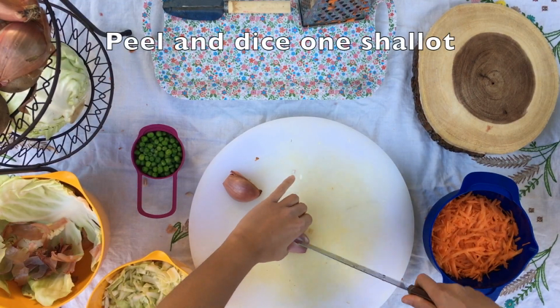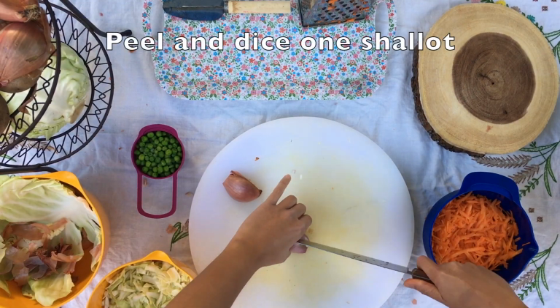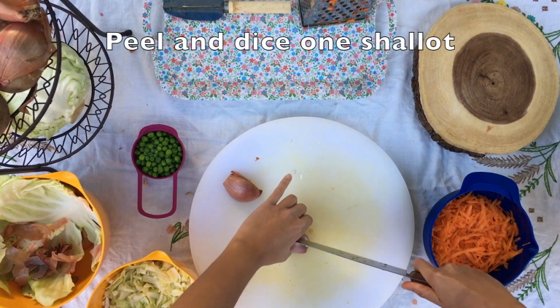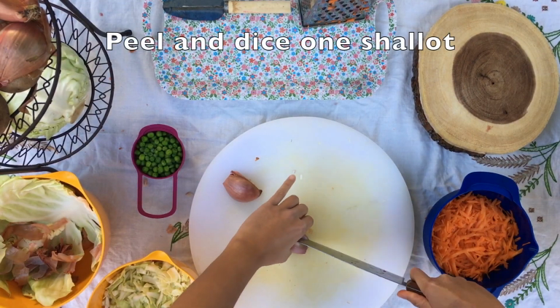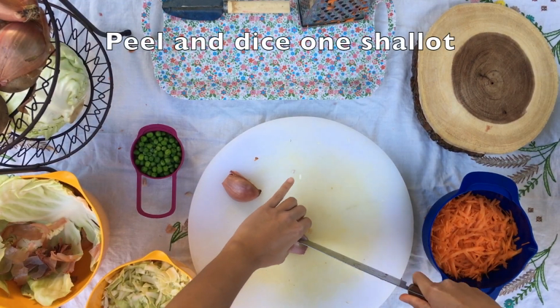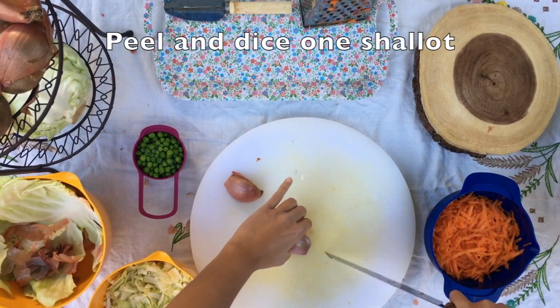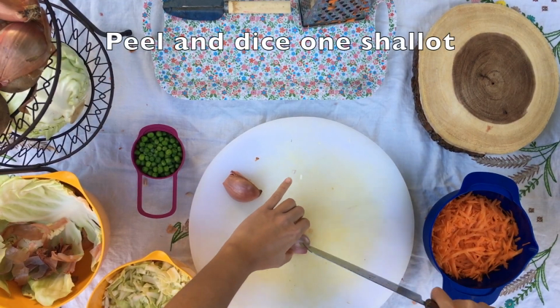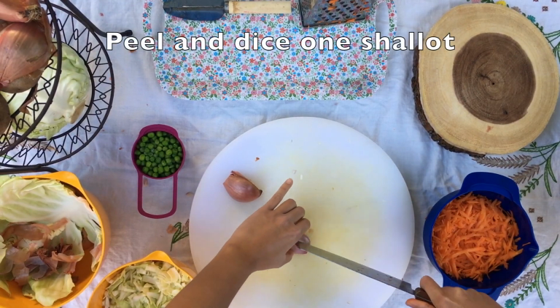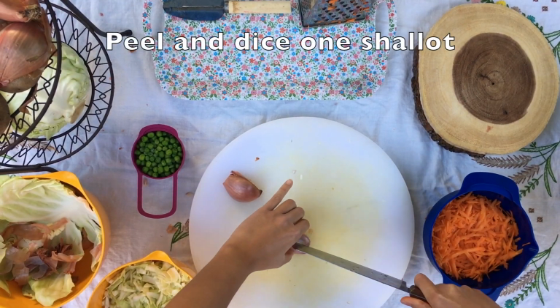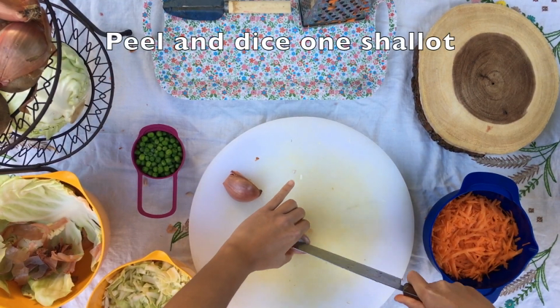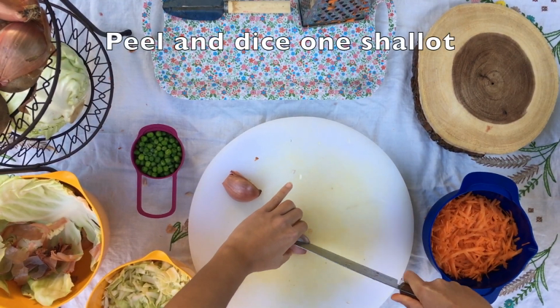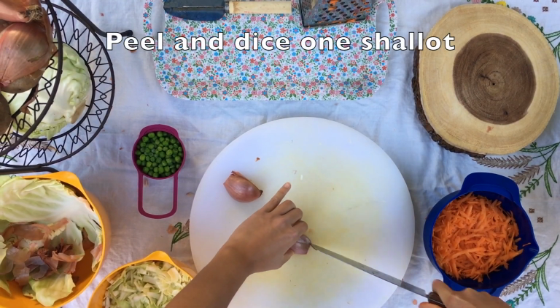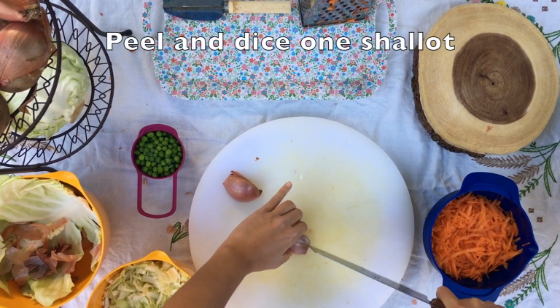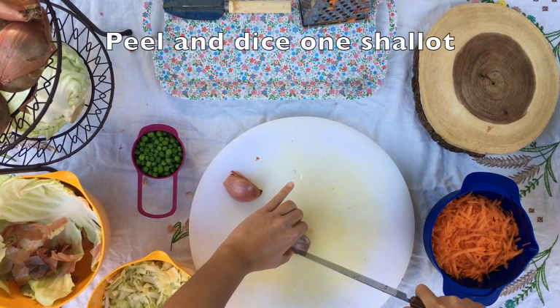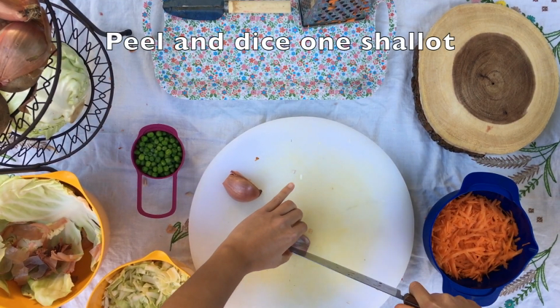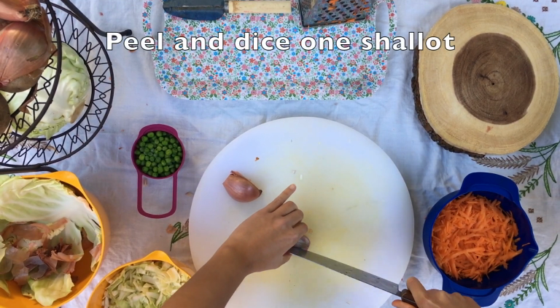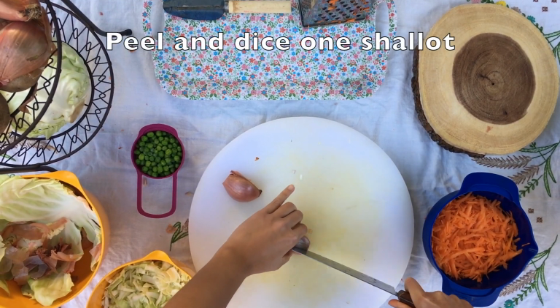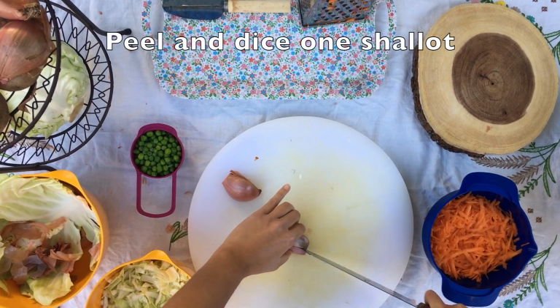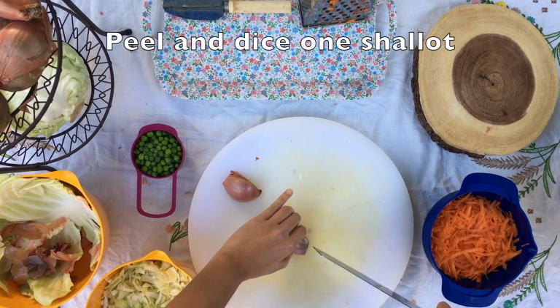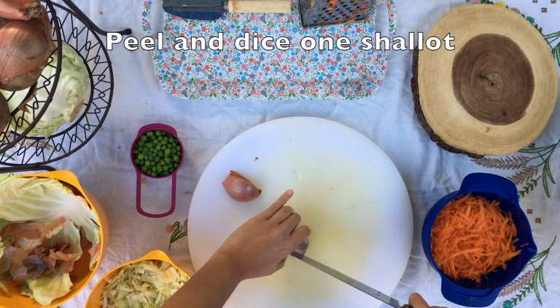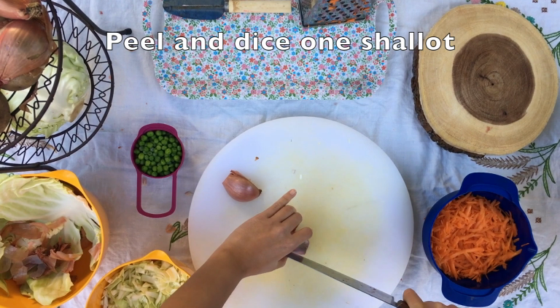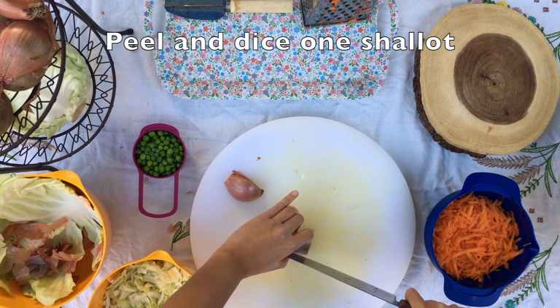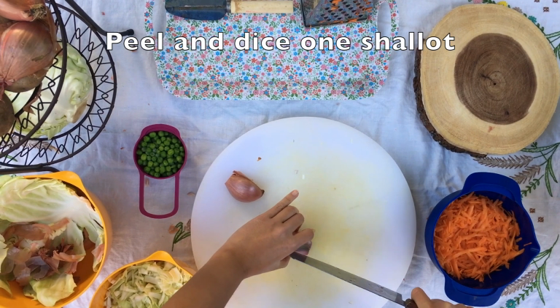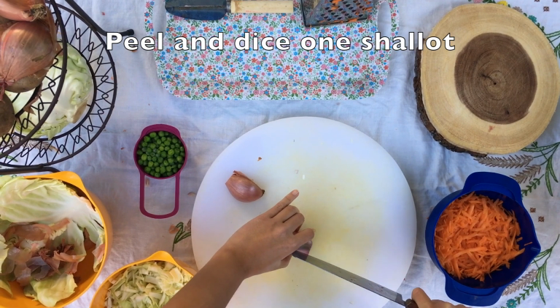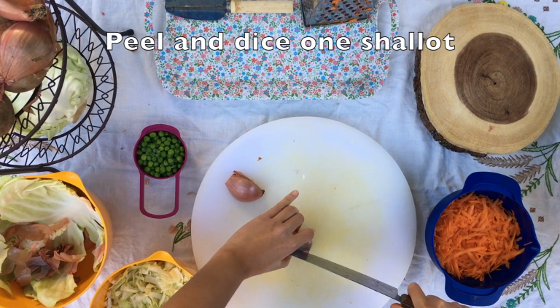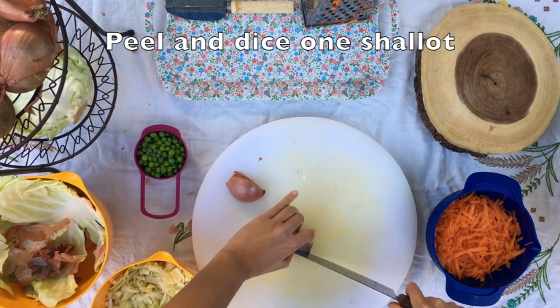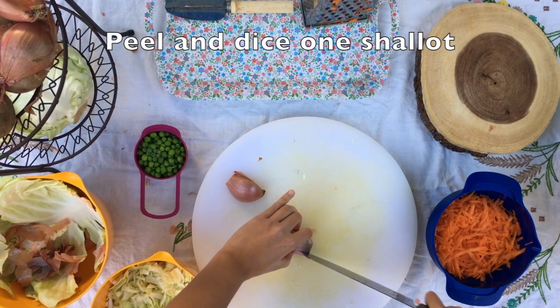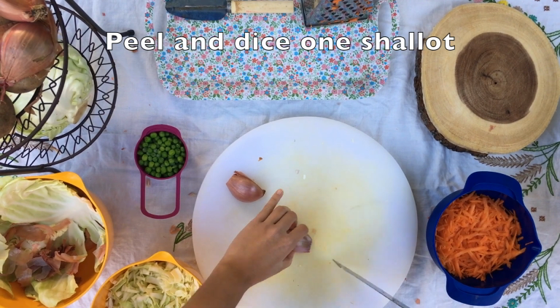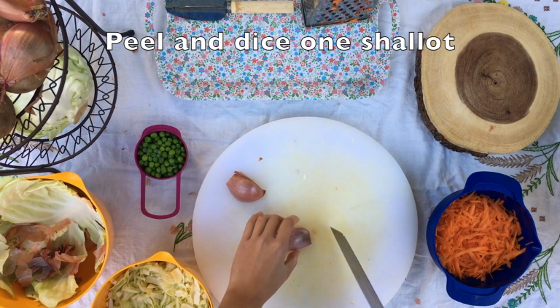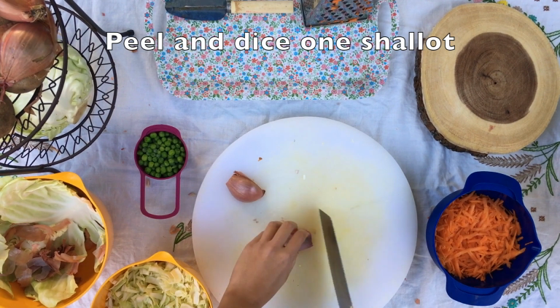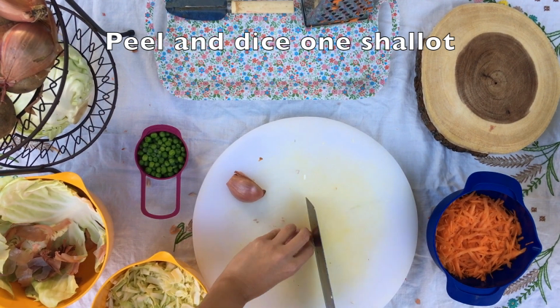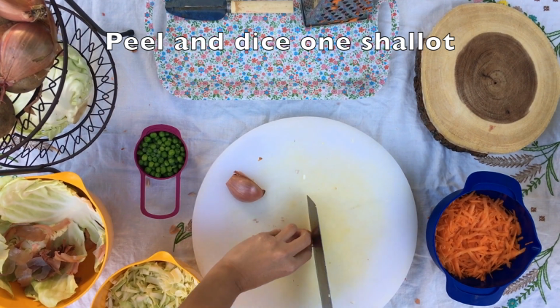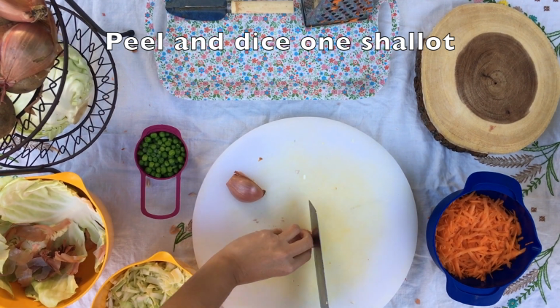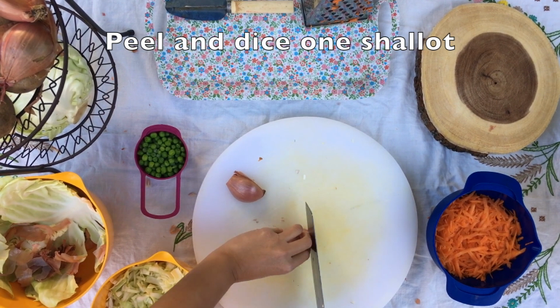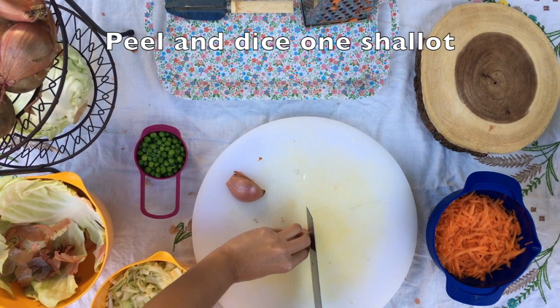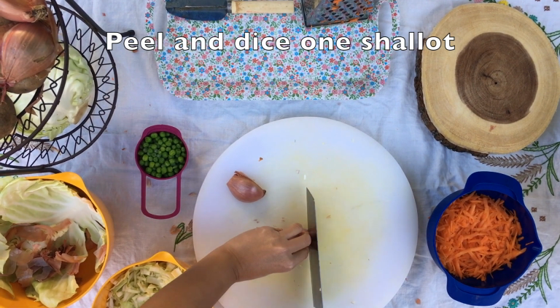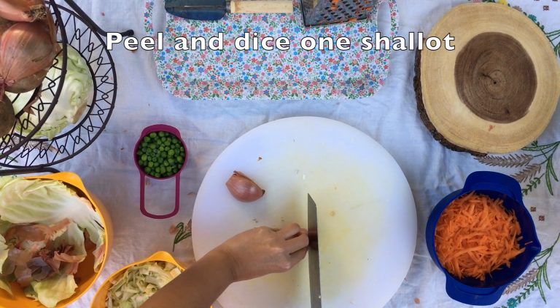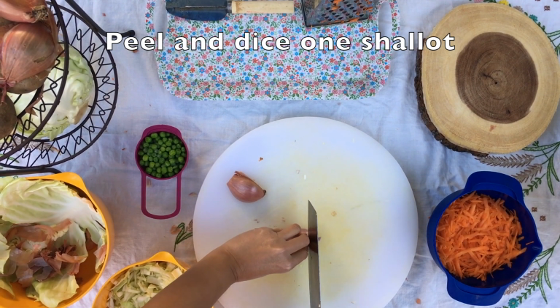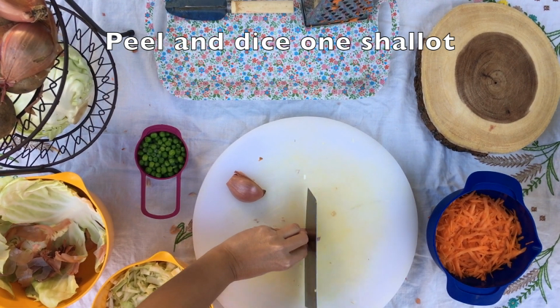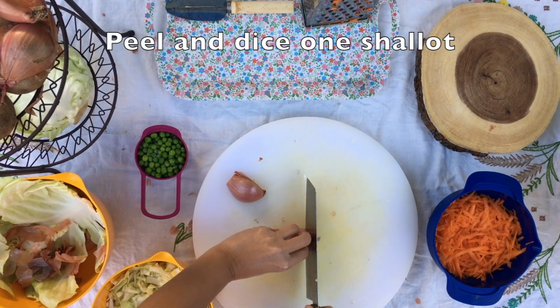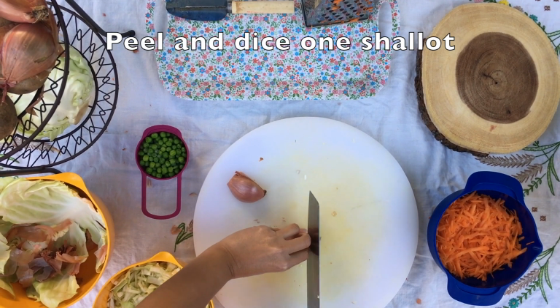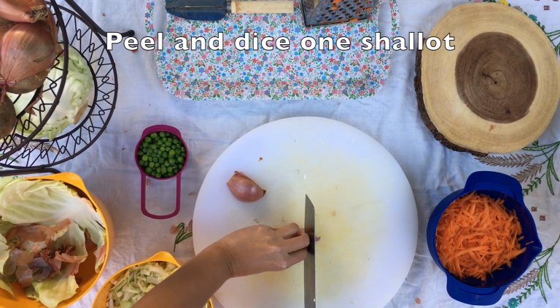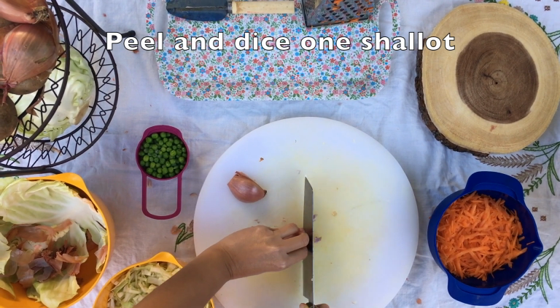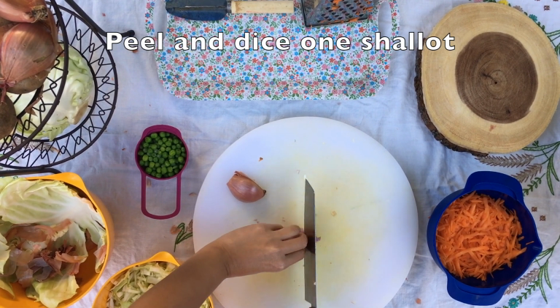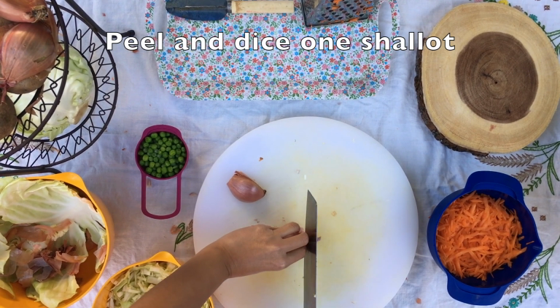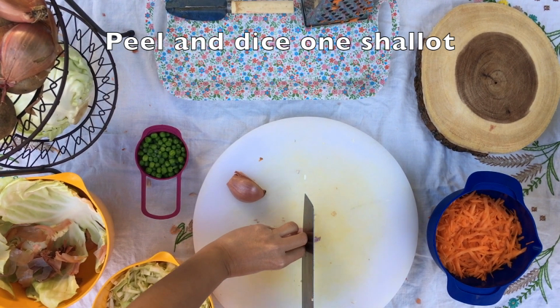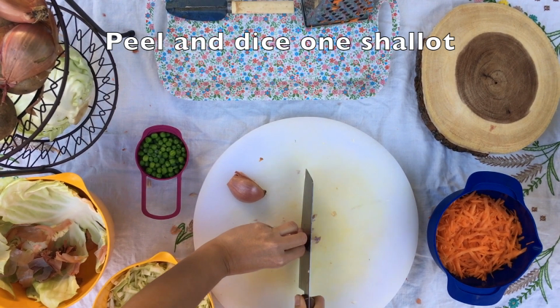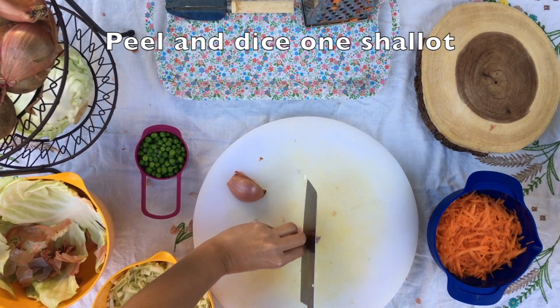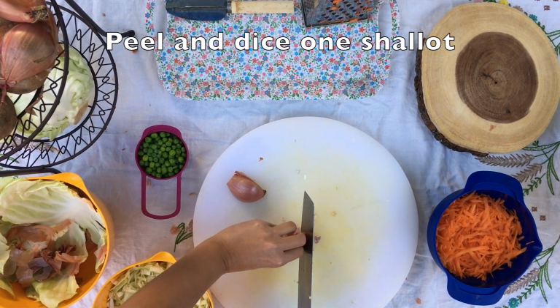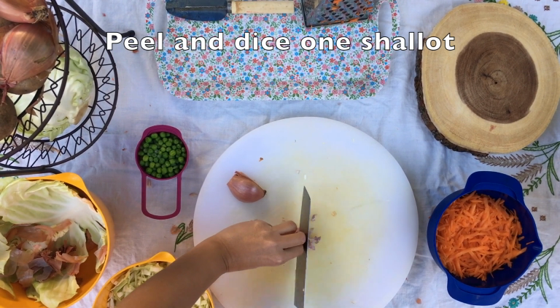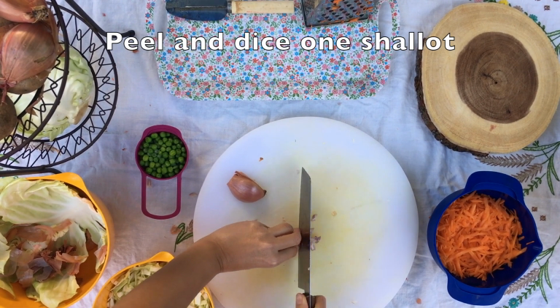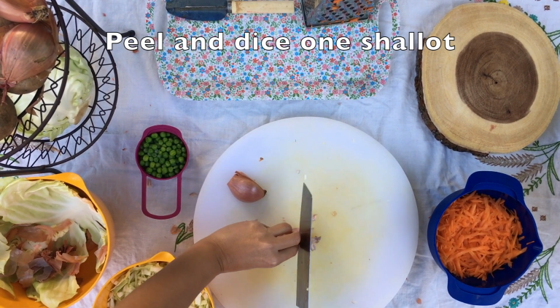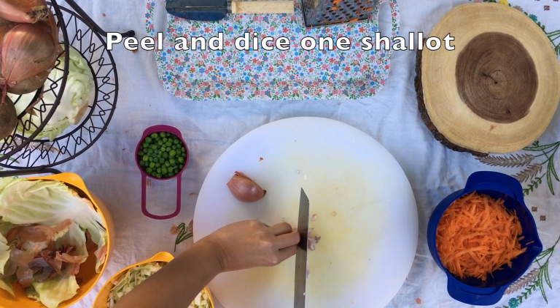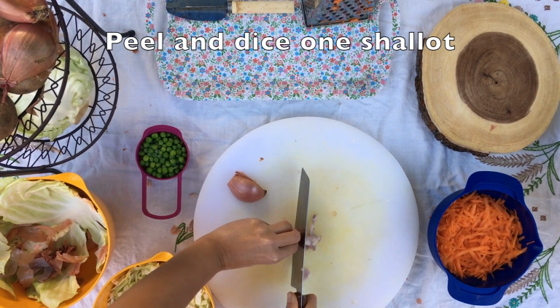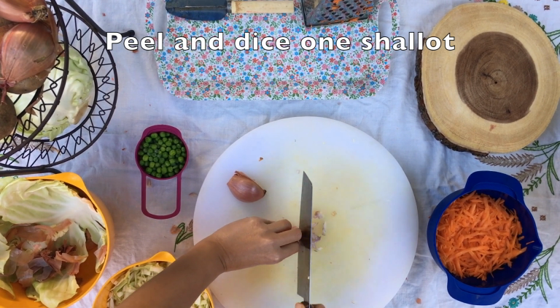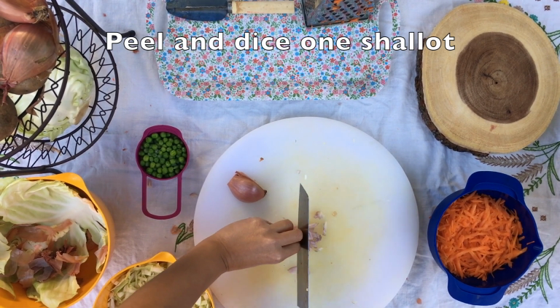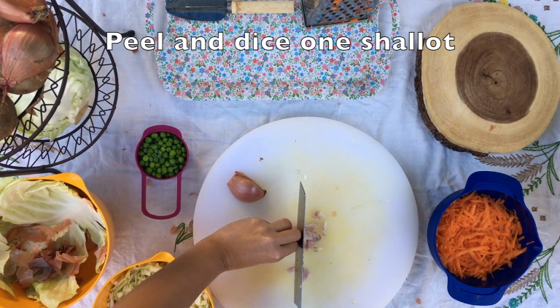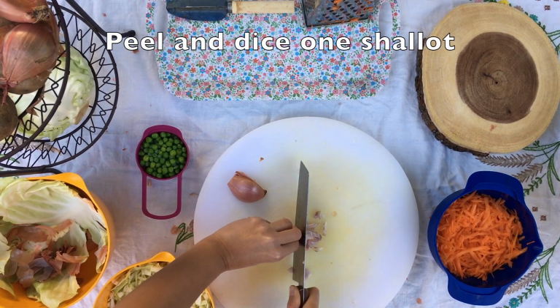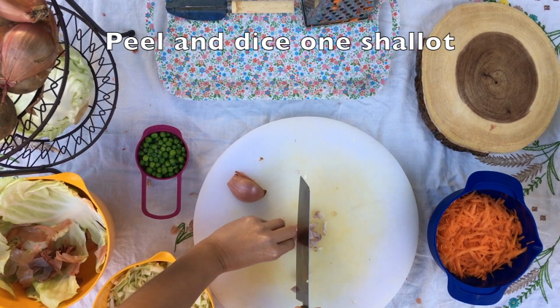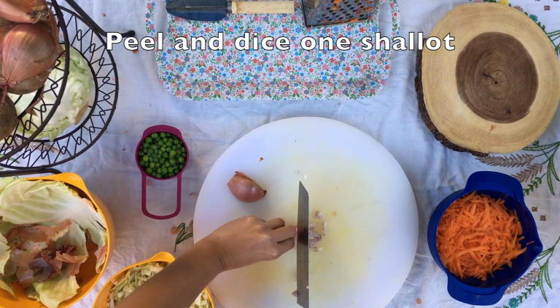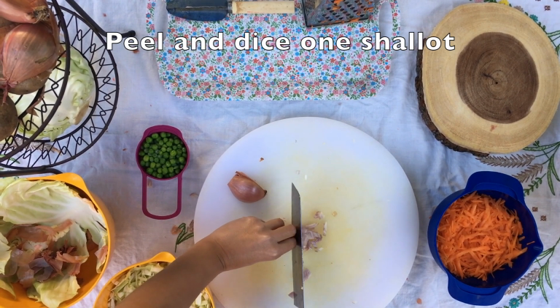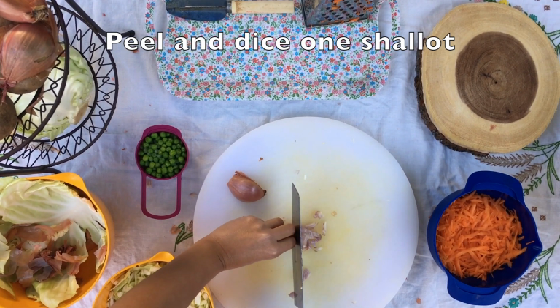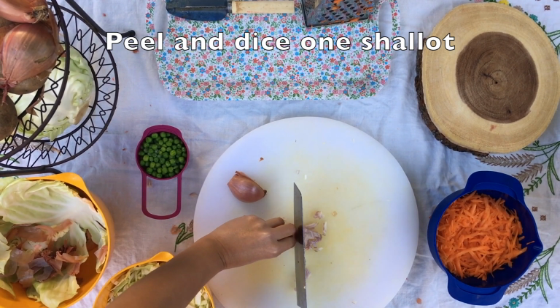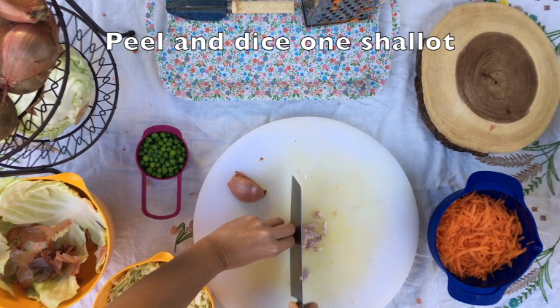Afterwards, dice one shallot into small pieces. A shallot is similar to an onion, but it's smaller and has a milder taste.